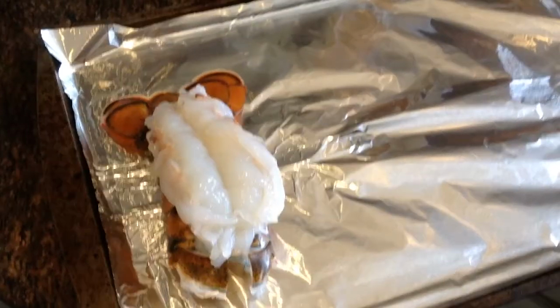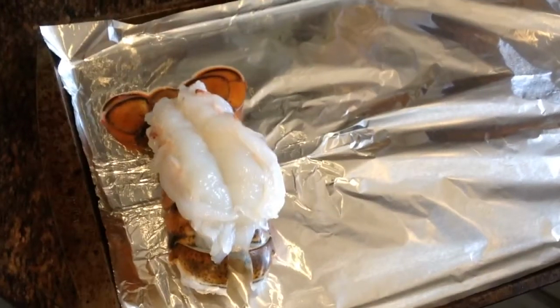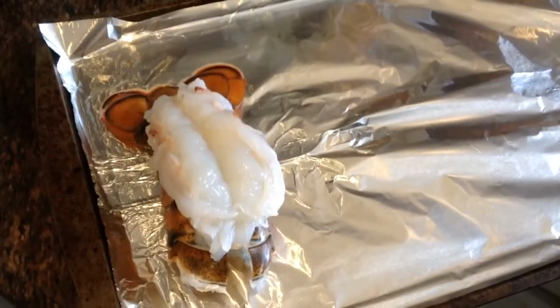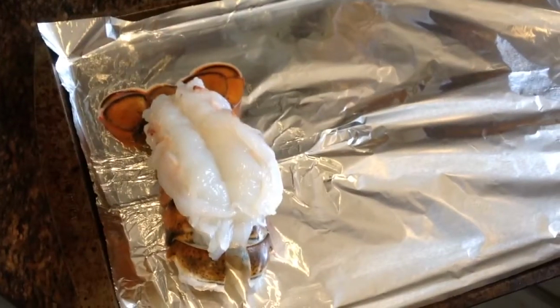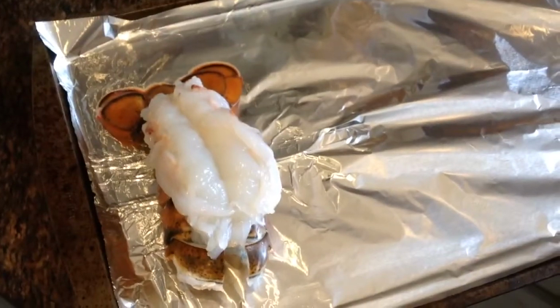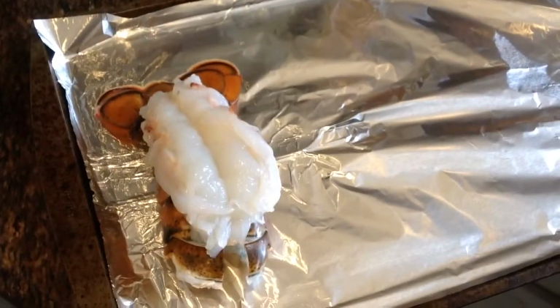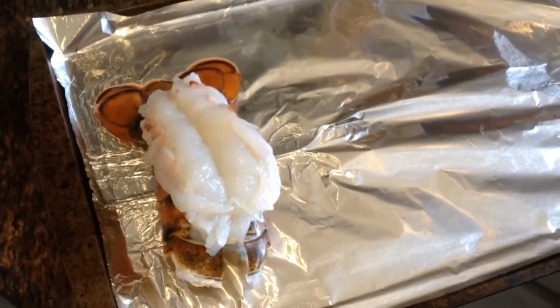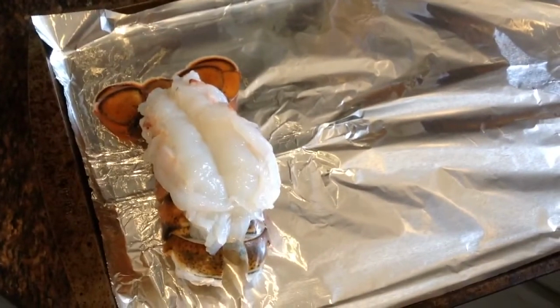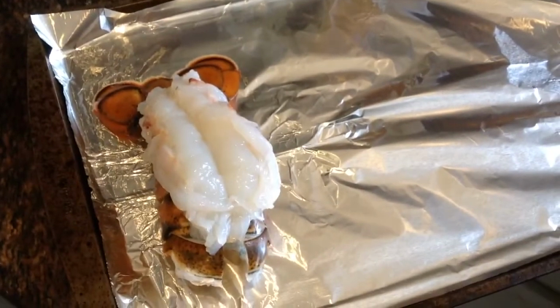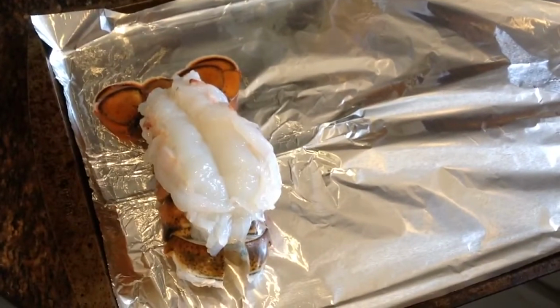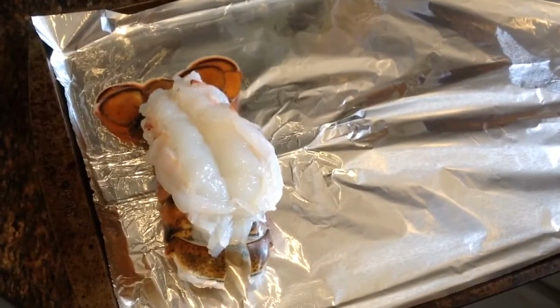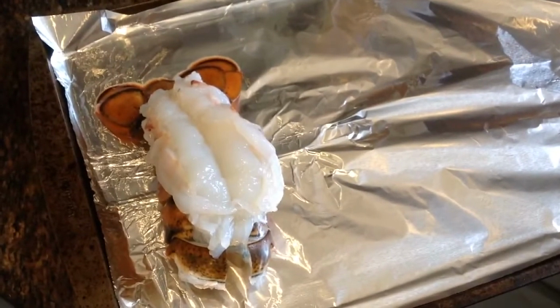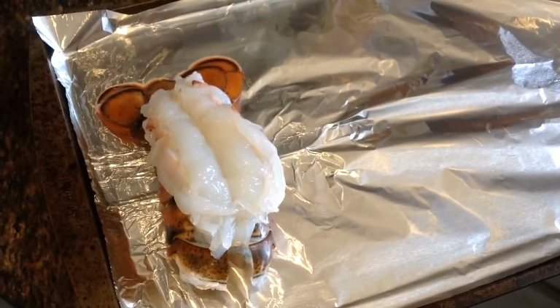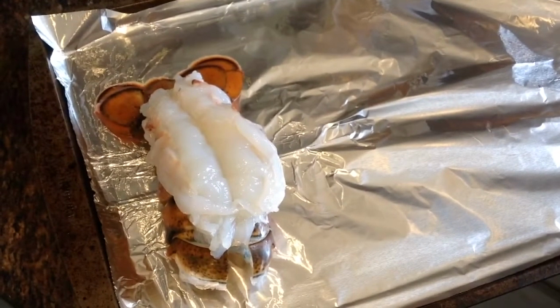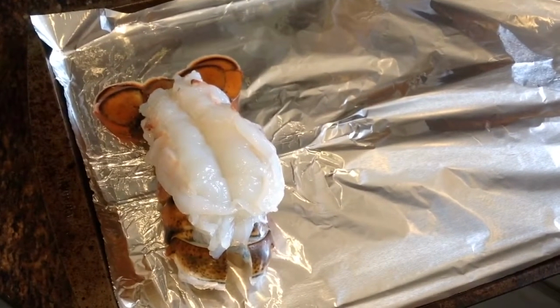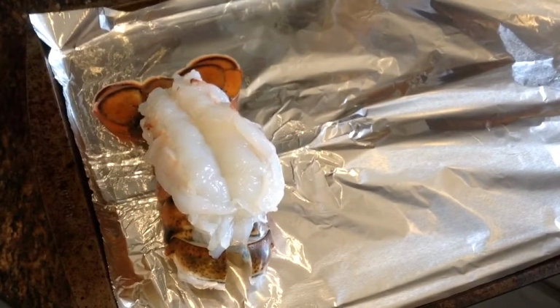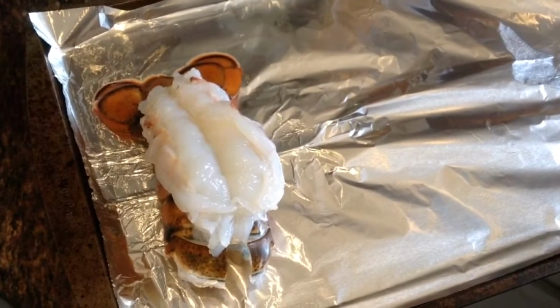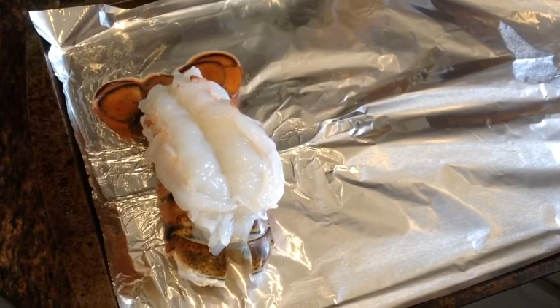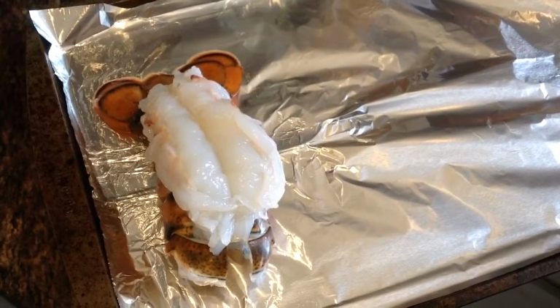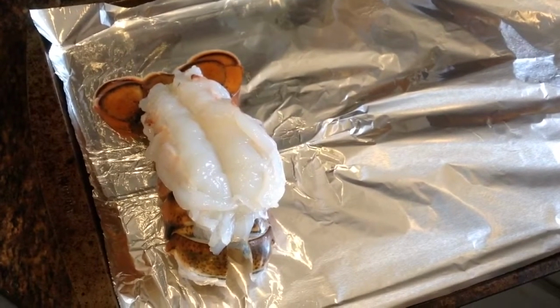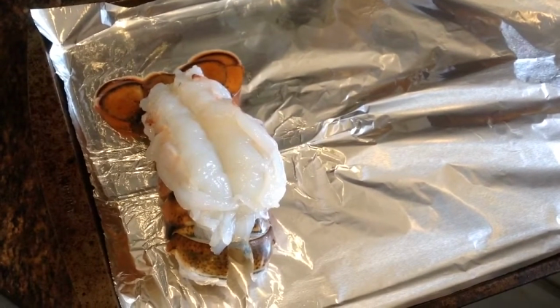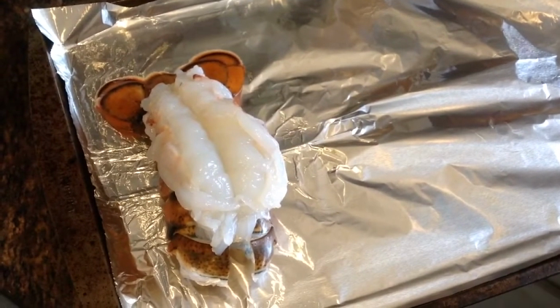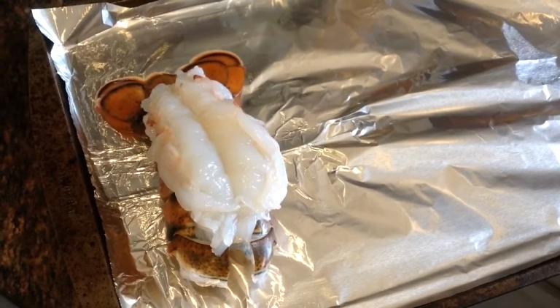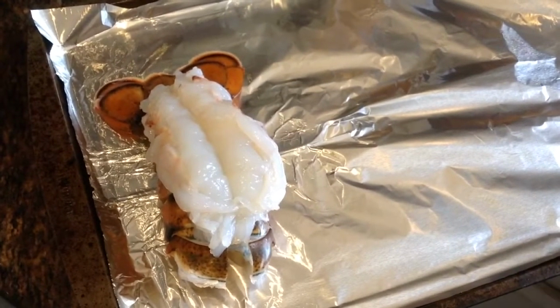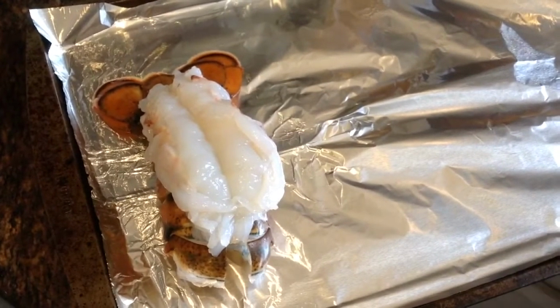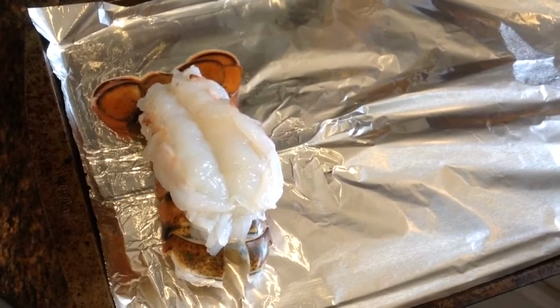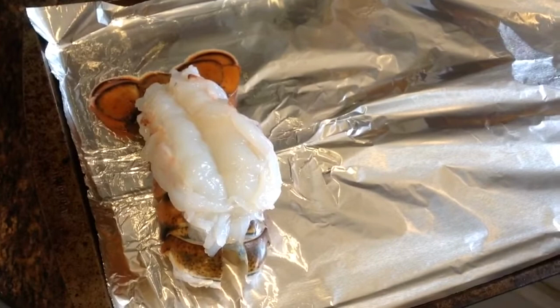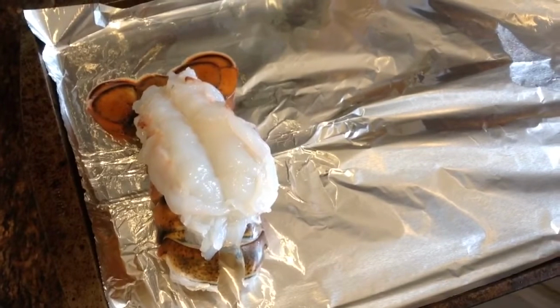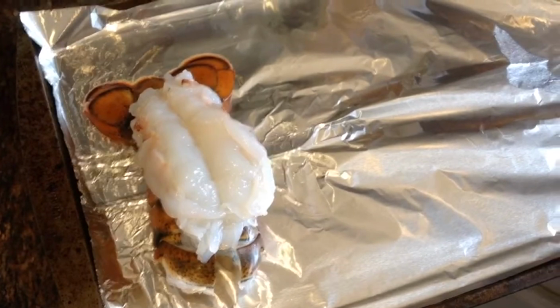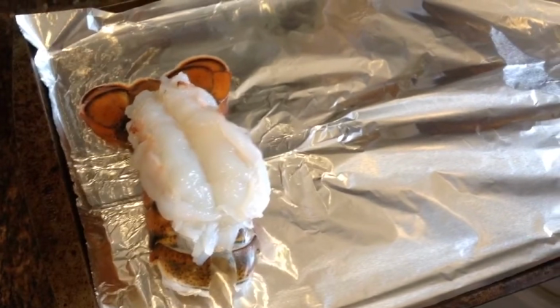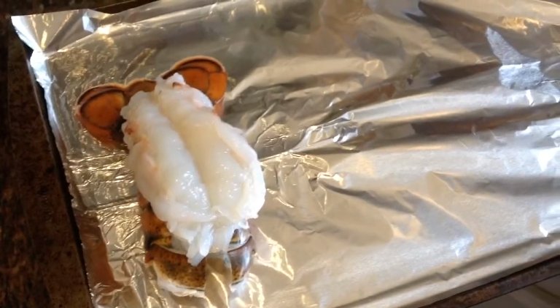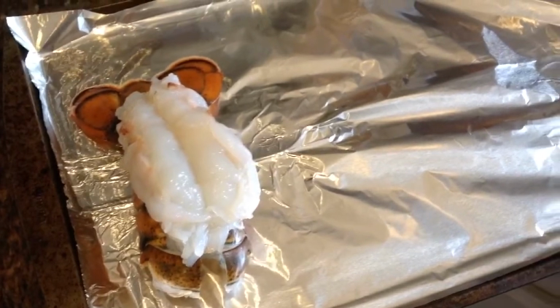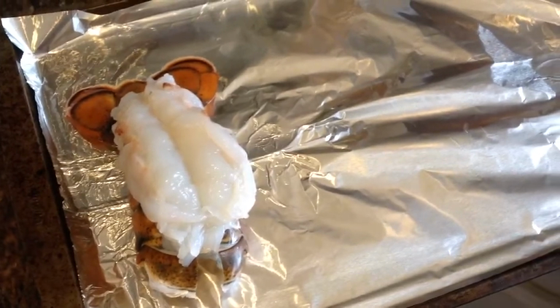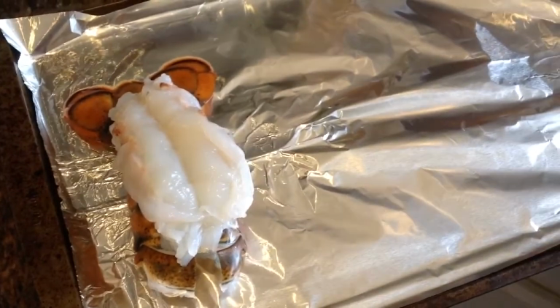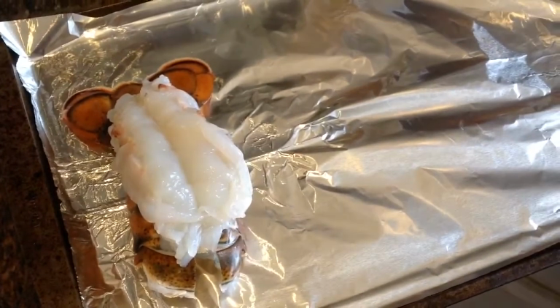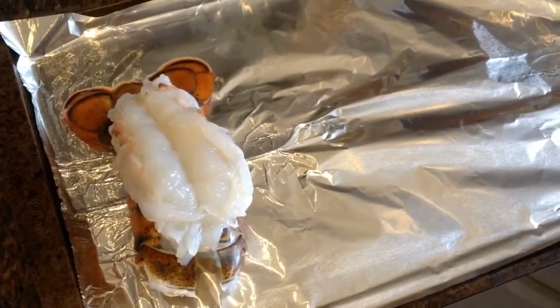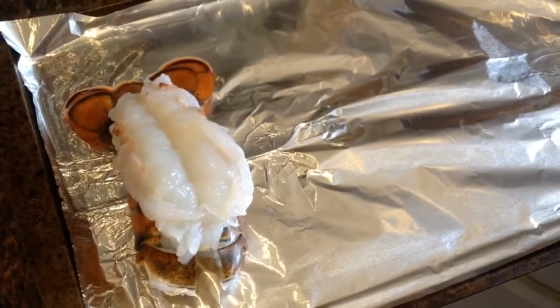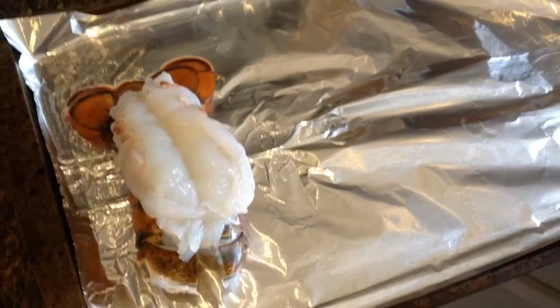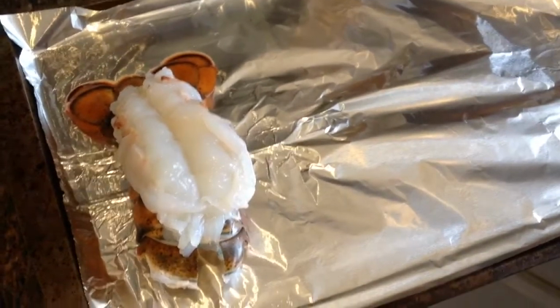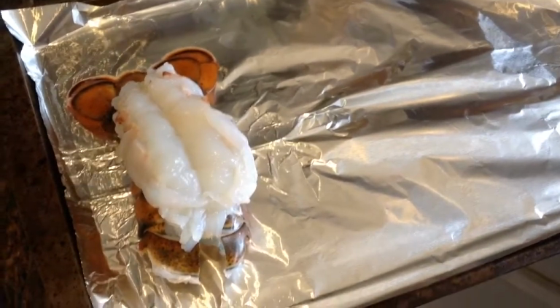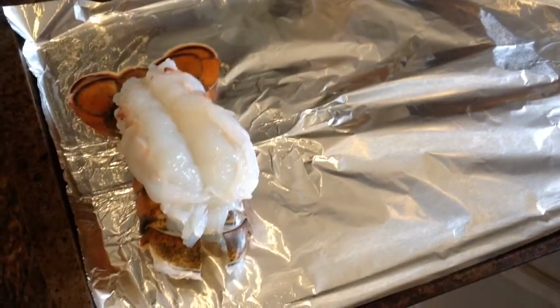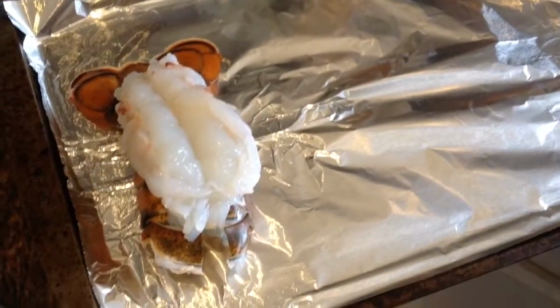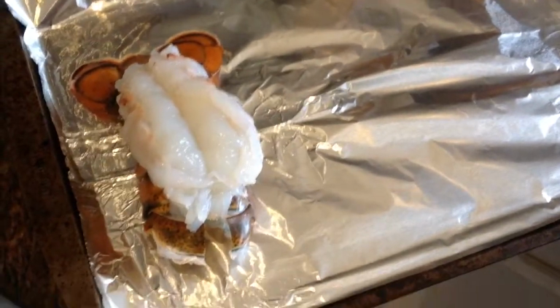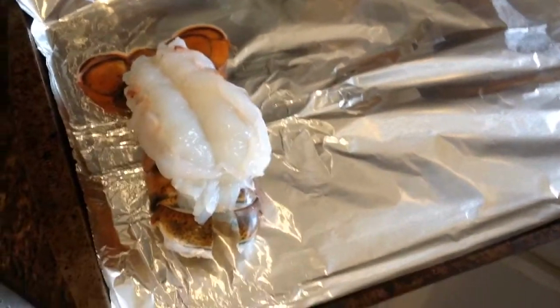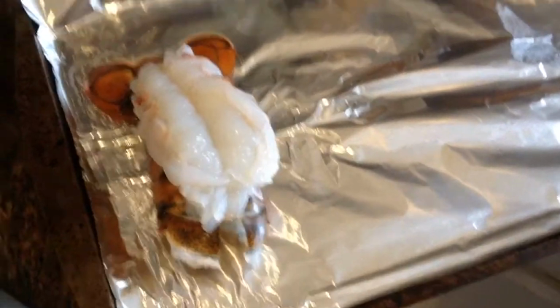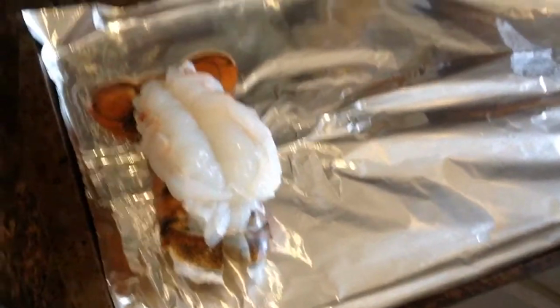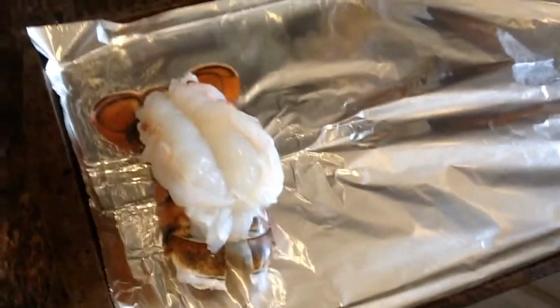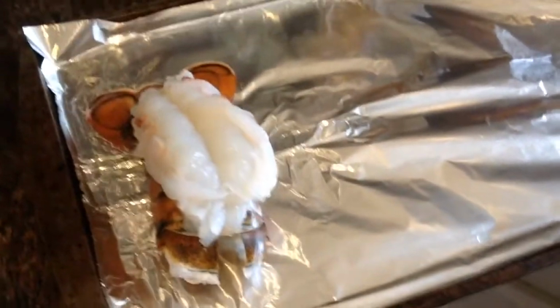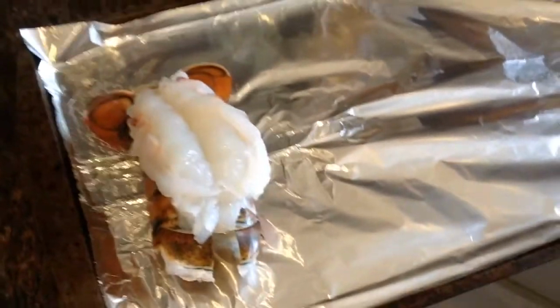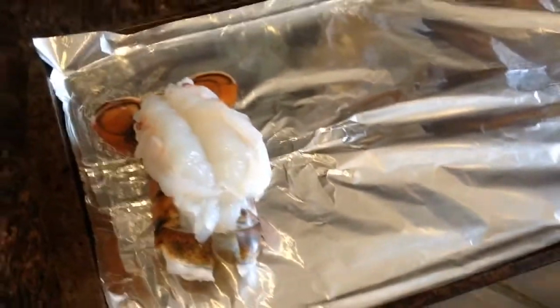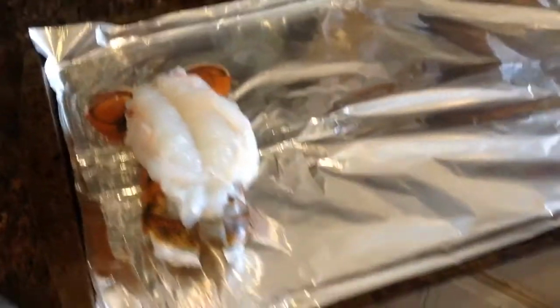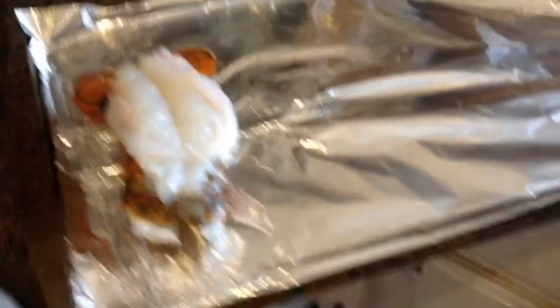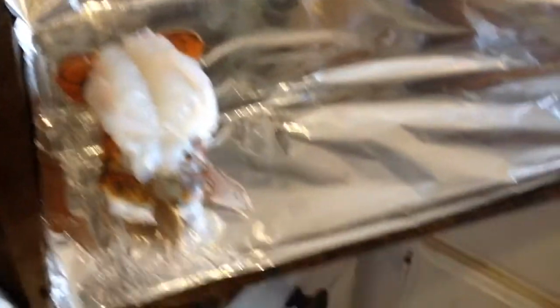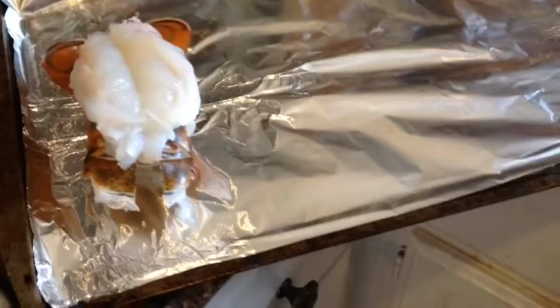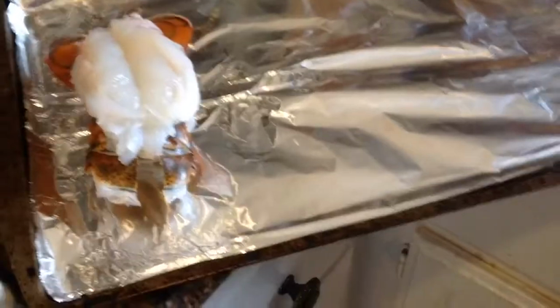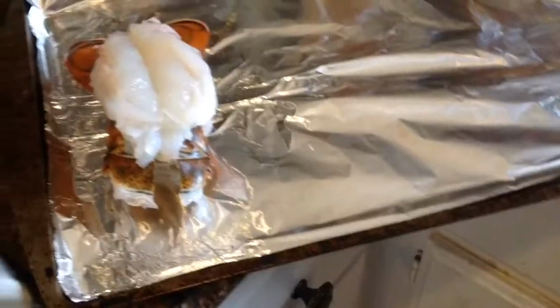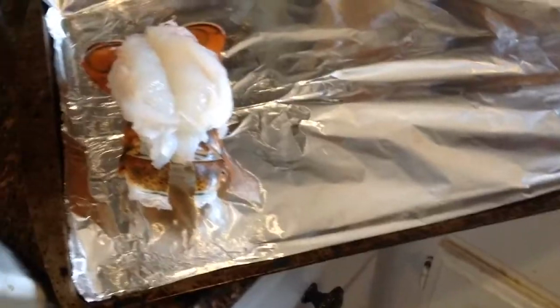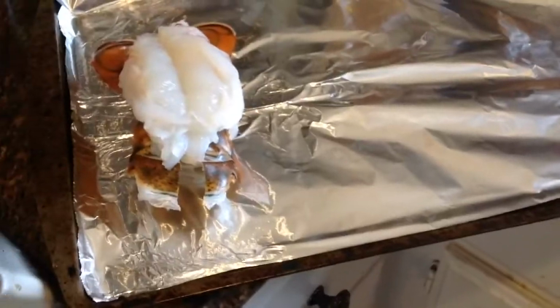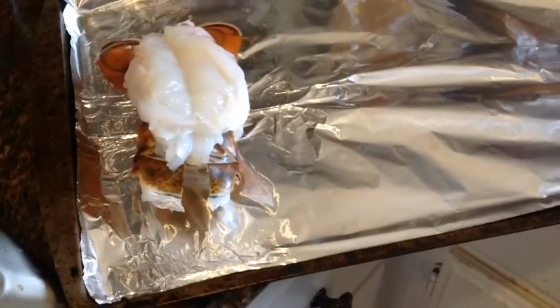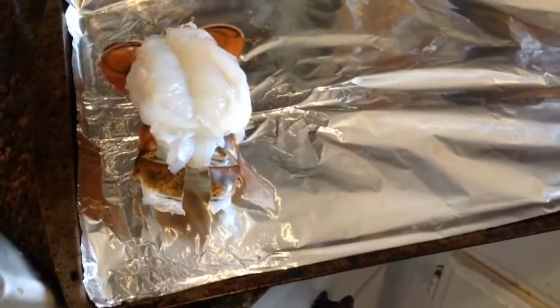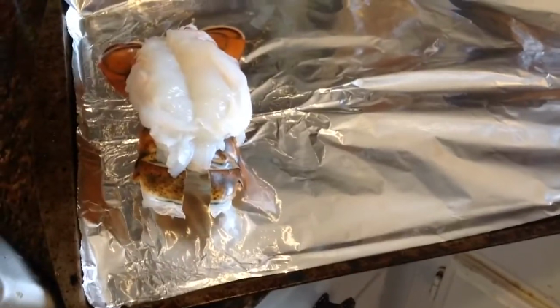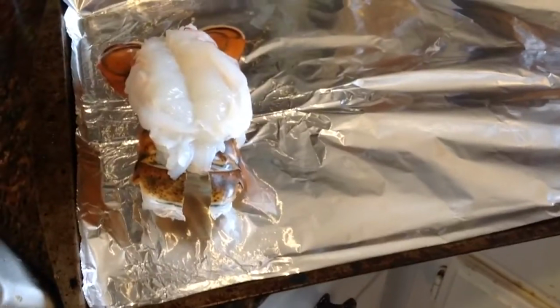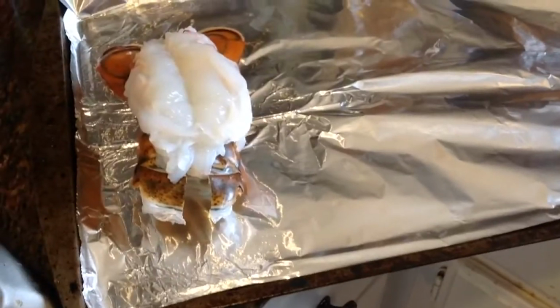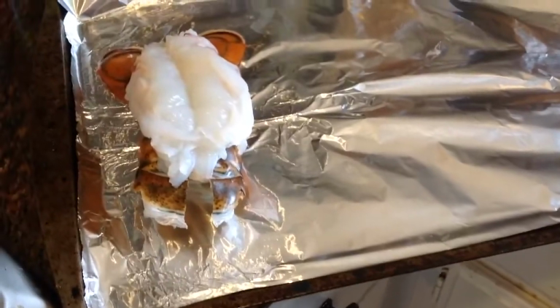Some people just boil it in the water. I've done it before — it tastes pretty good — but today we're going to bake lobster.